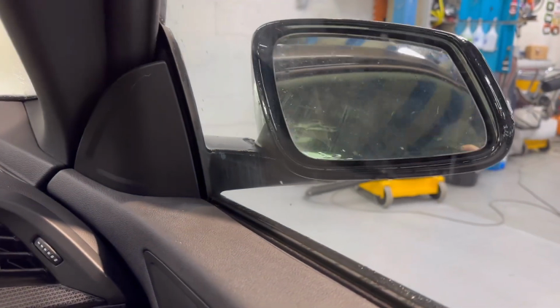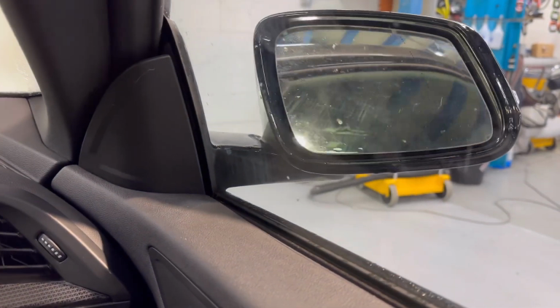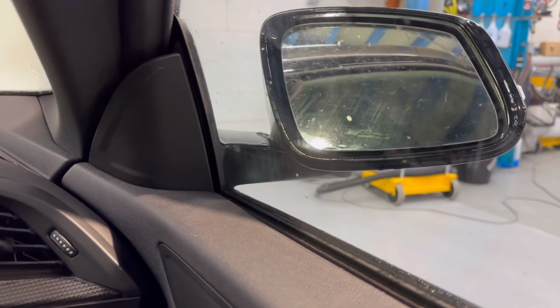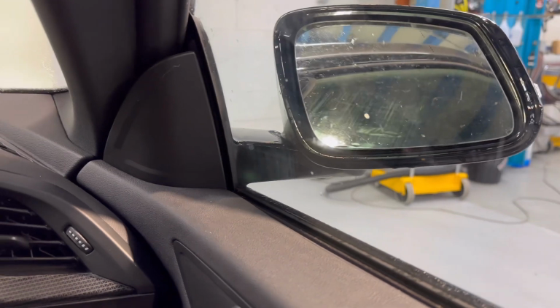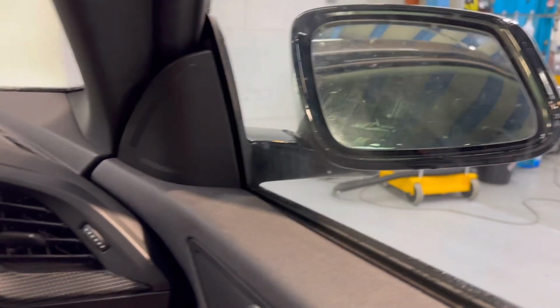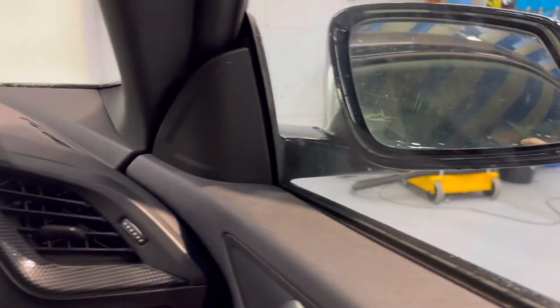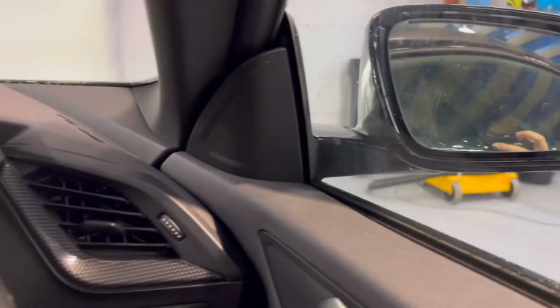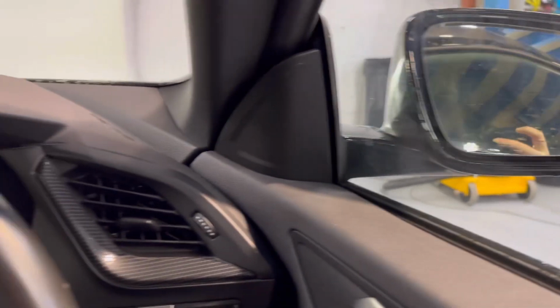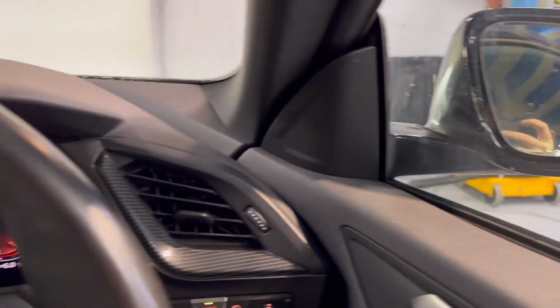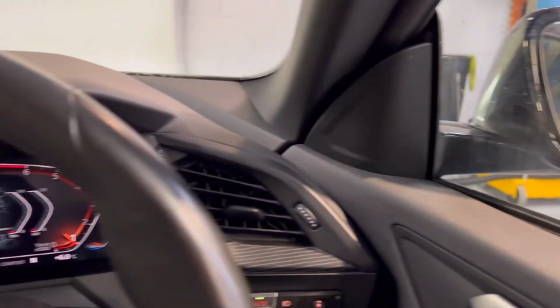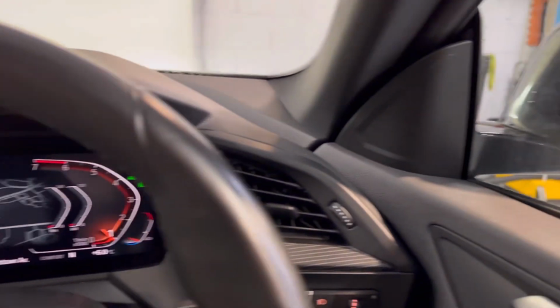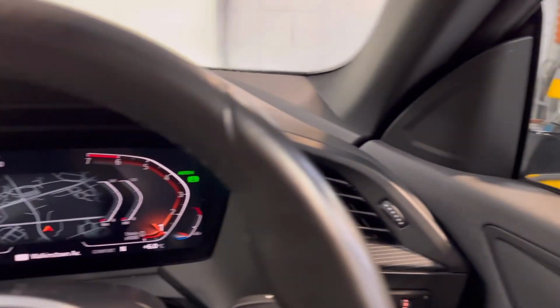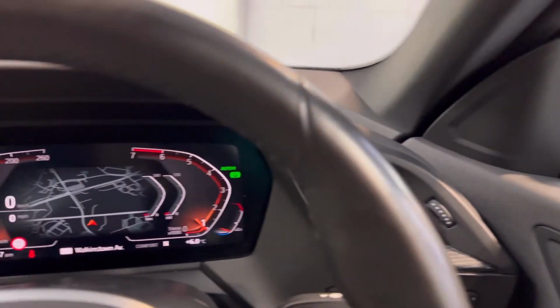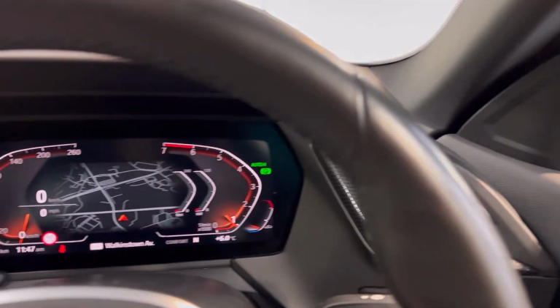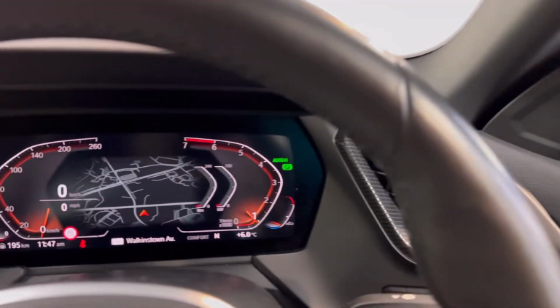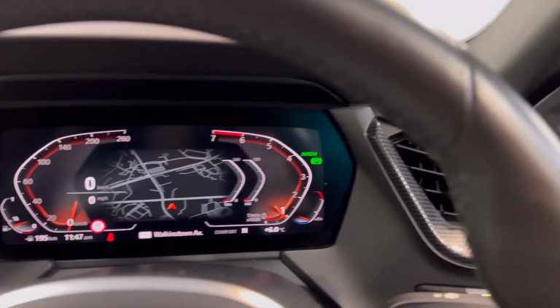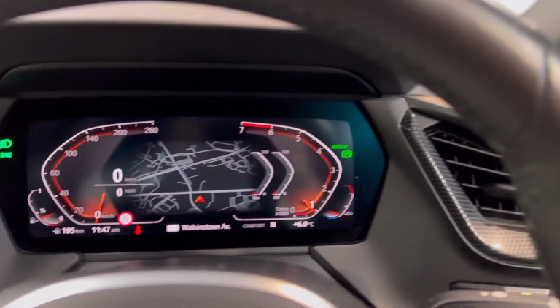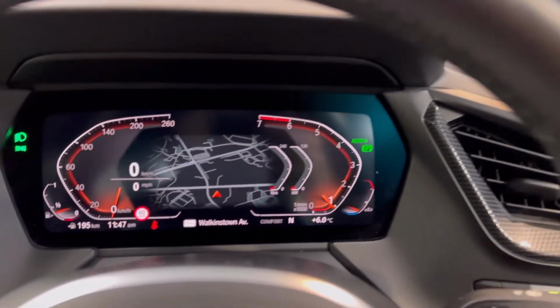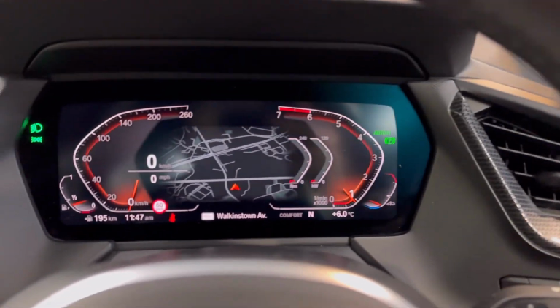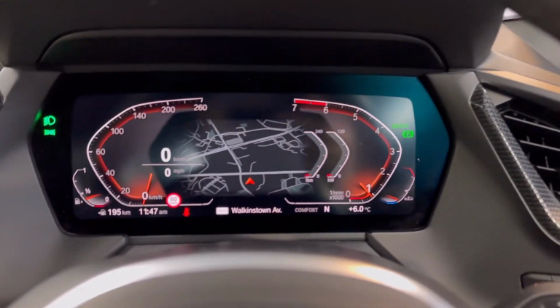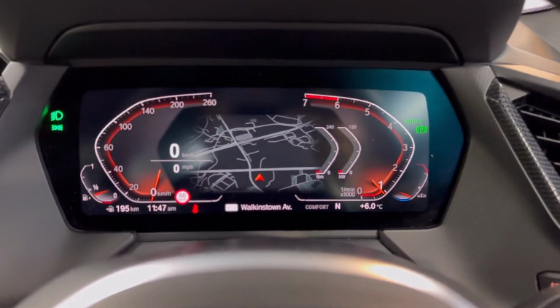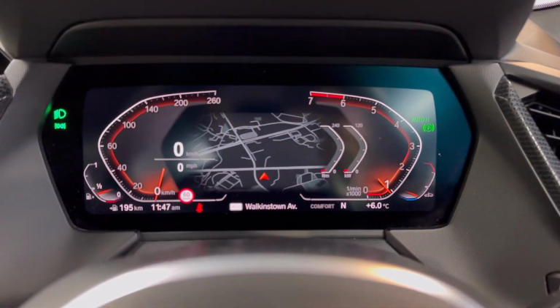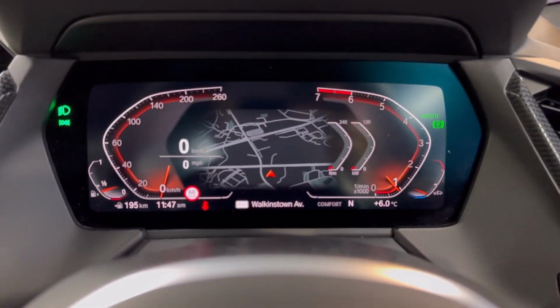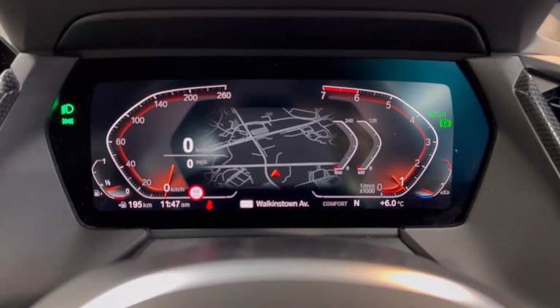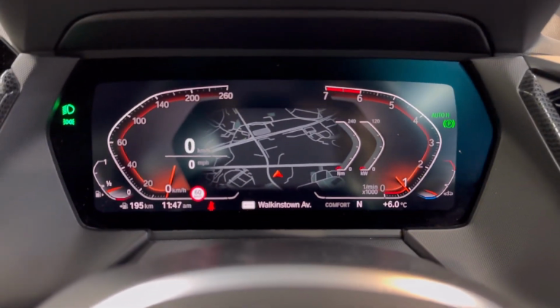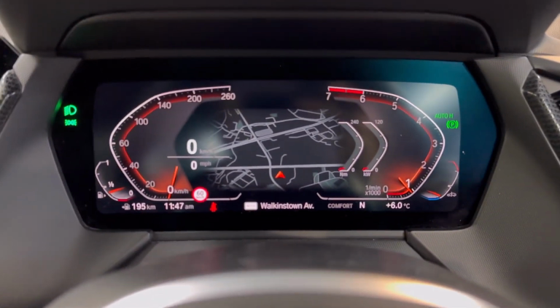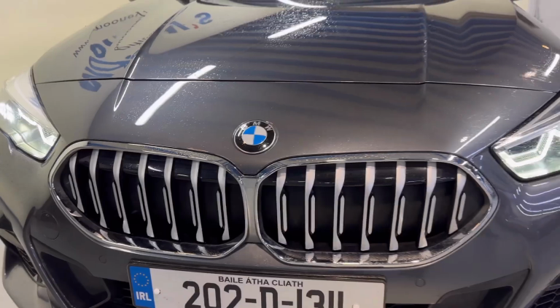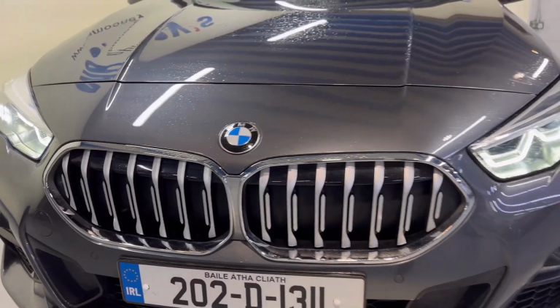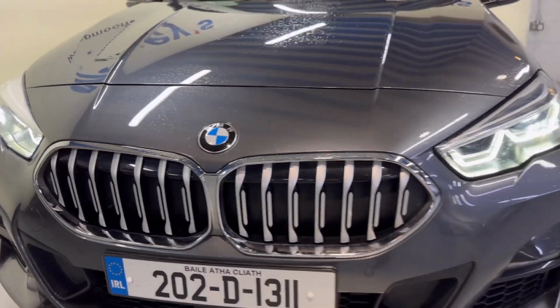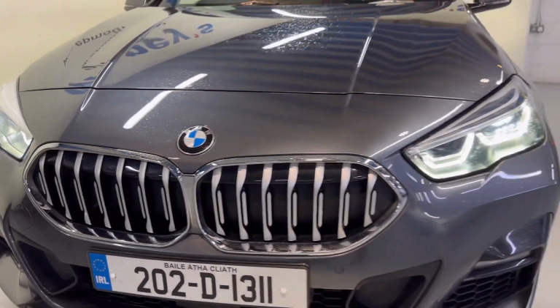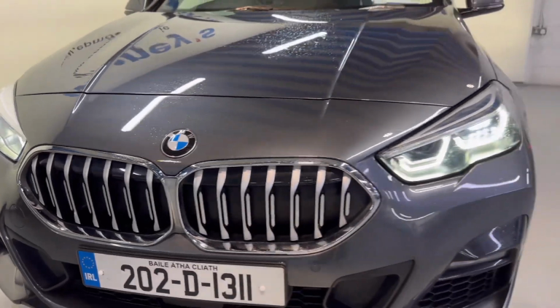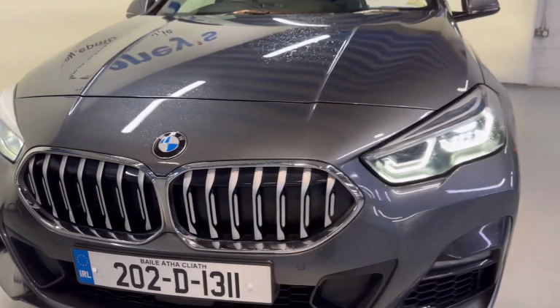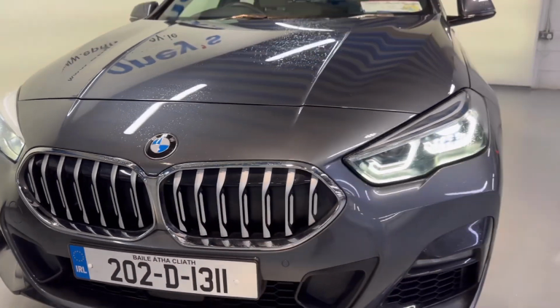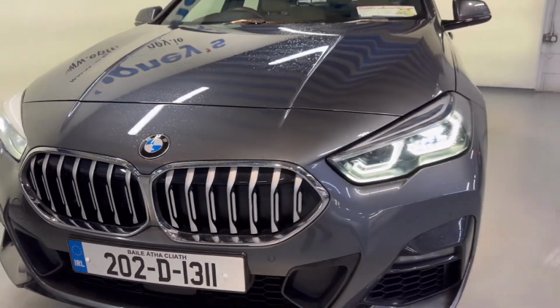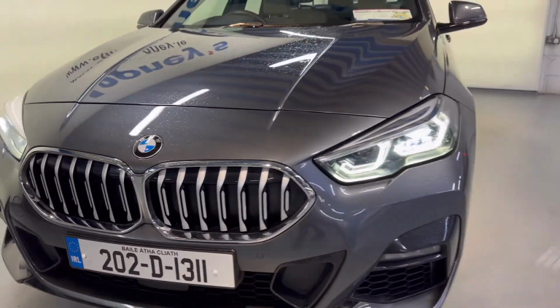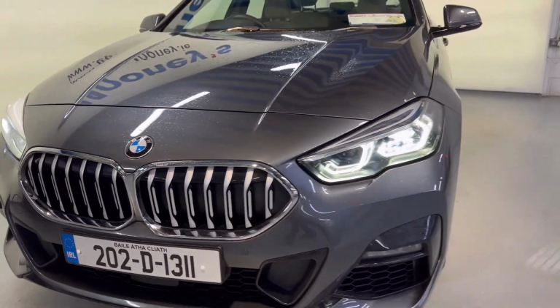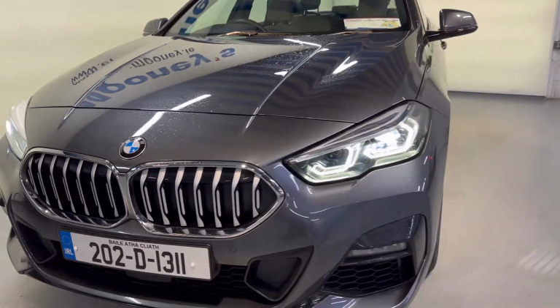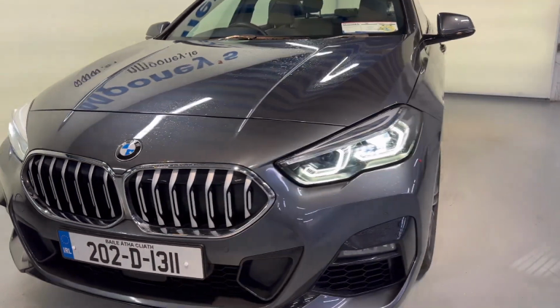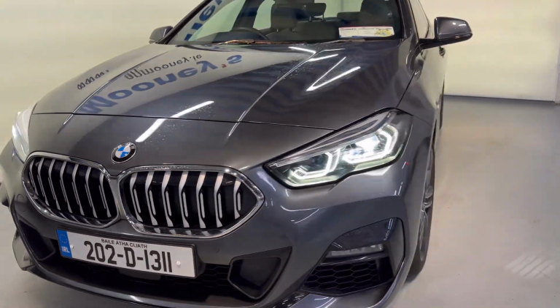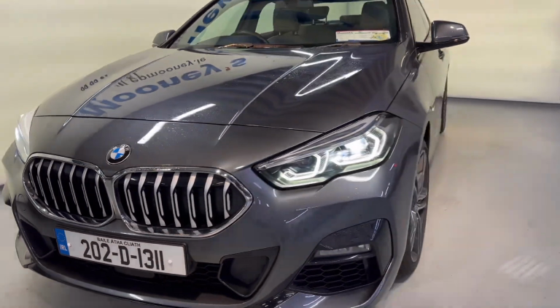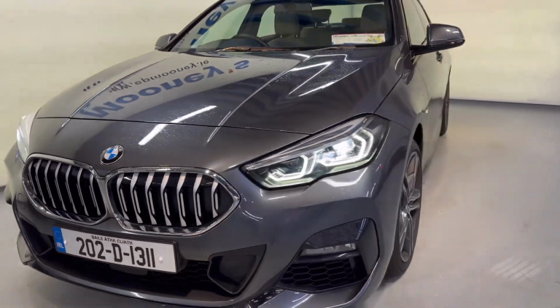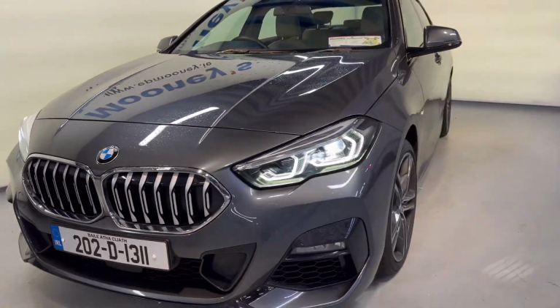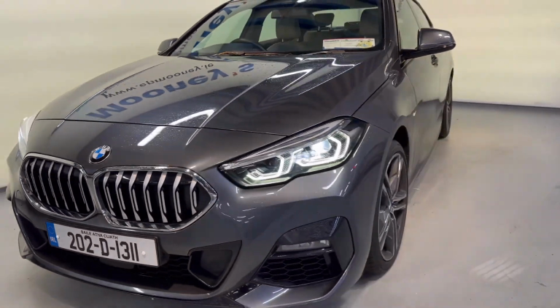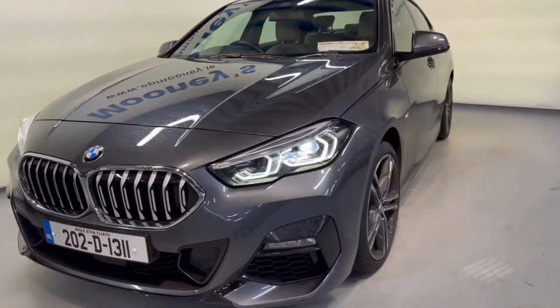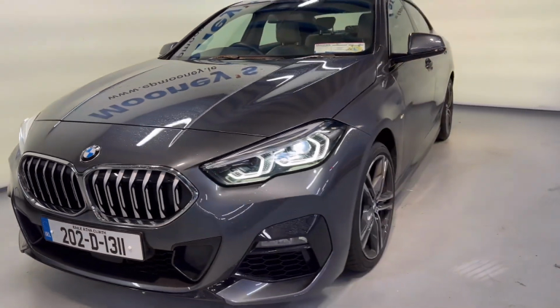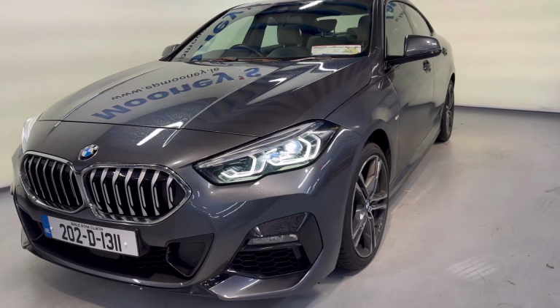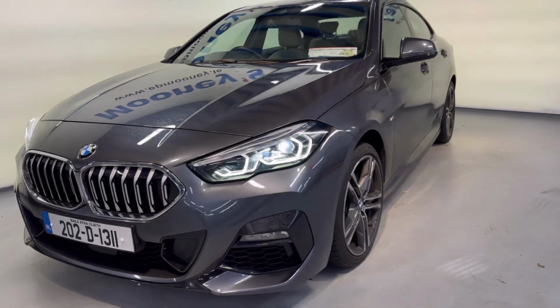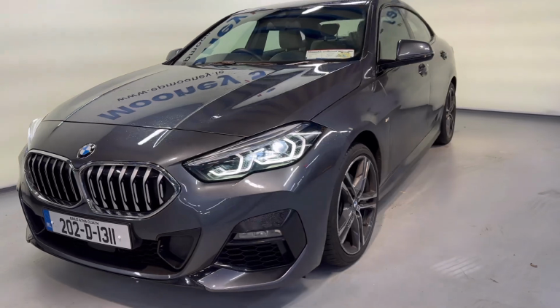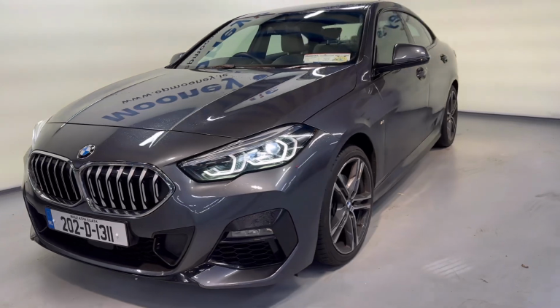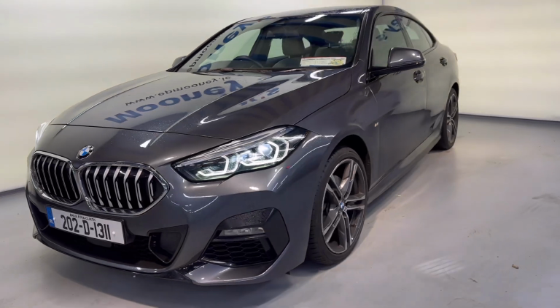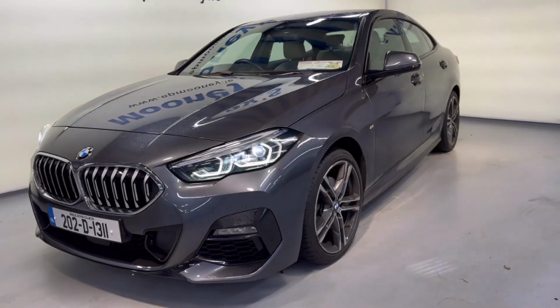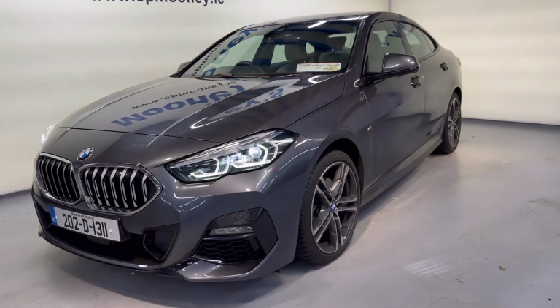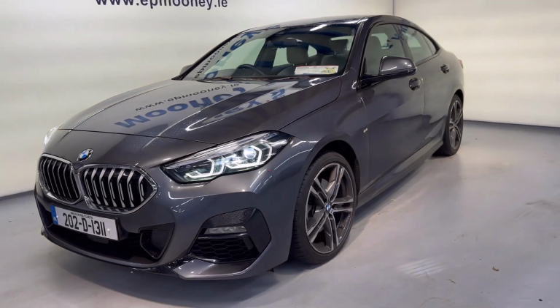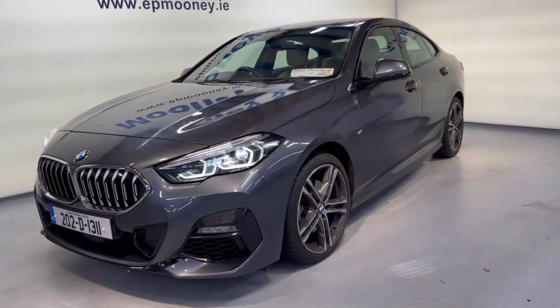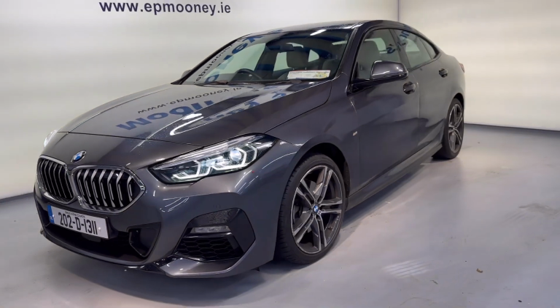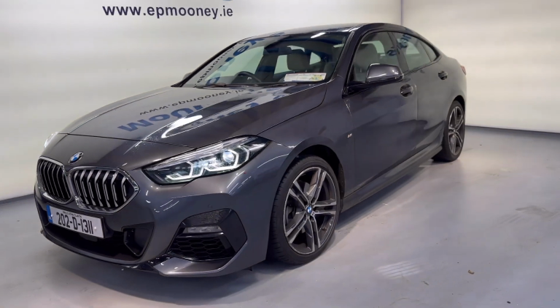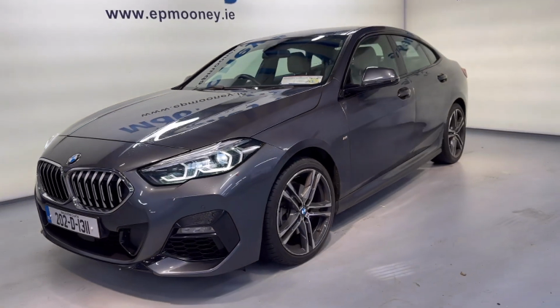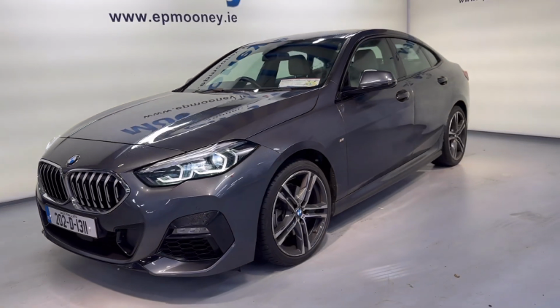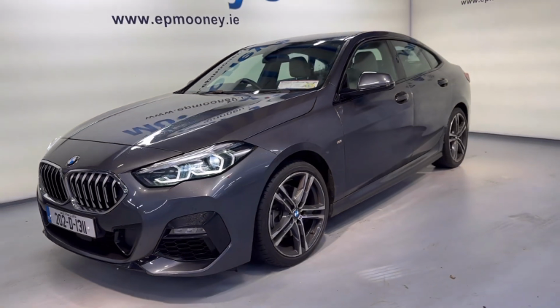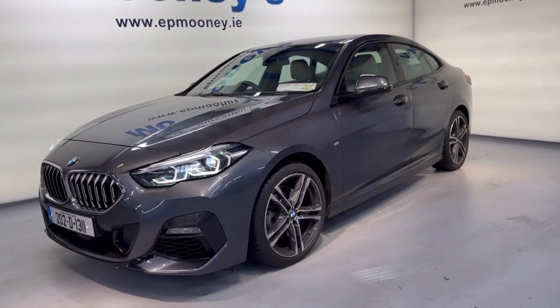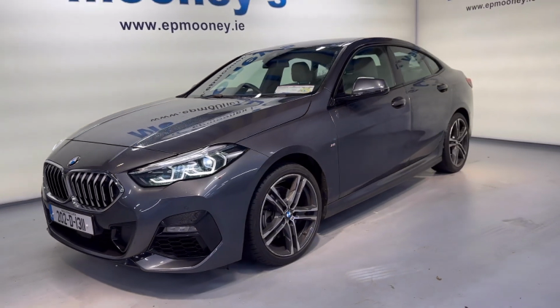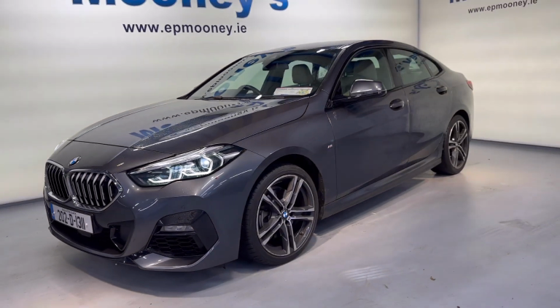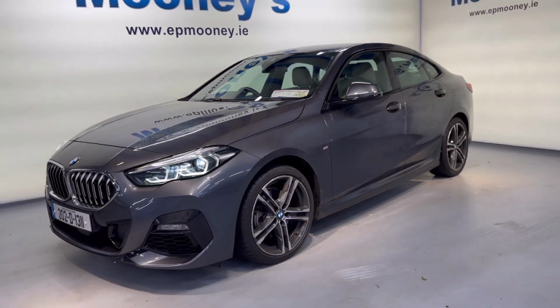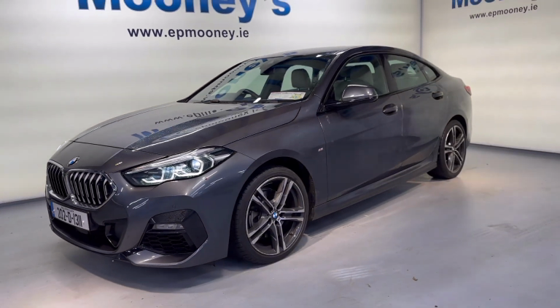There are 30,000 kilometres on this car. It comes with a Mooney's warranty and, of course, has been serviced and is ready to go.